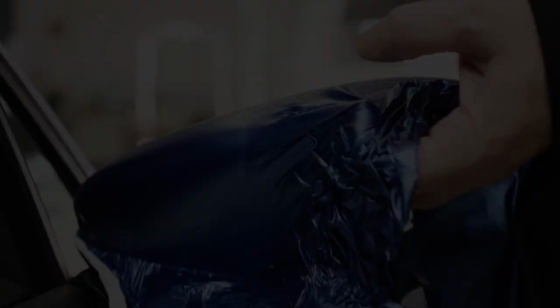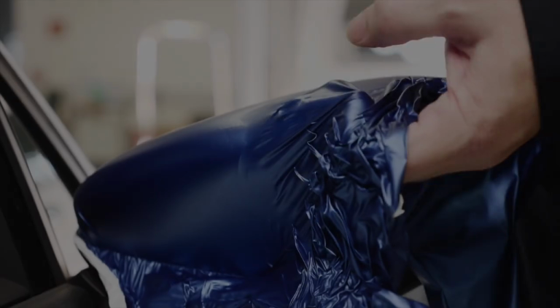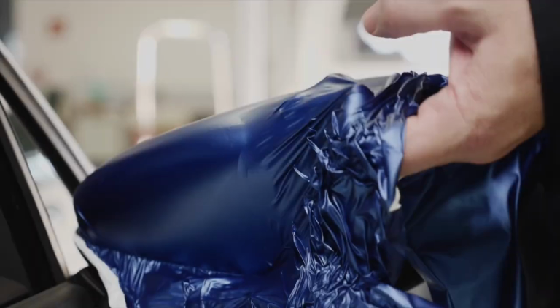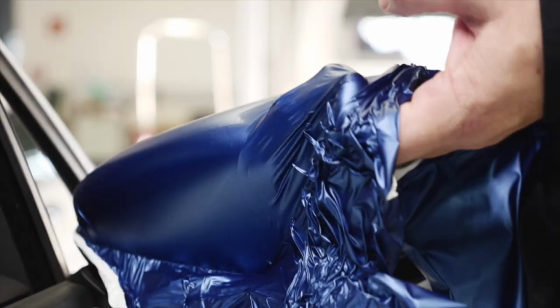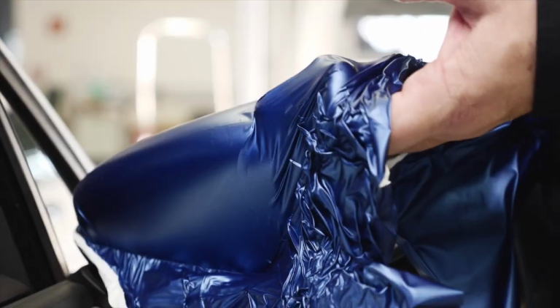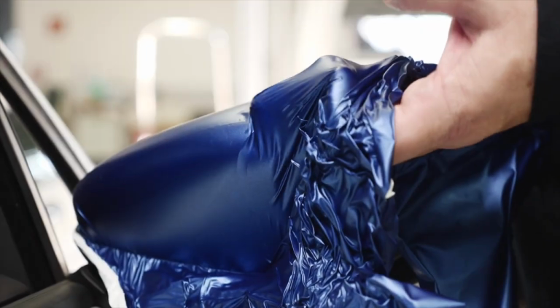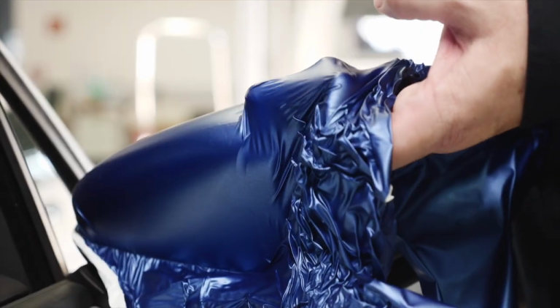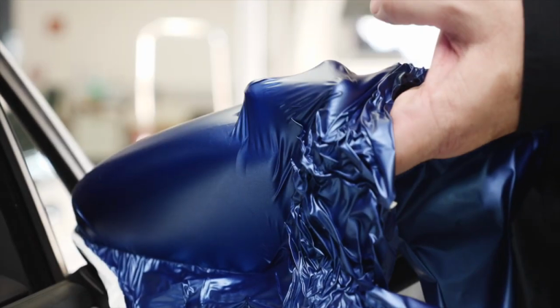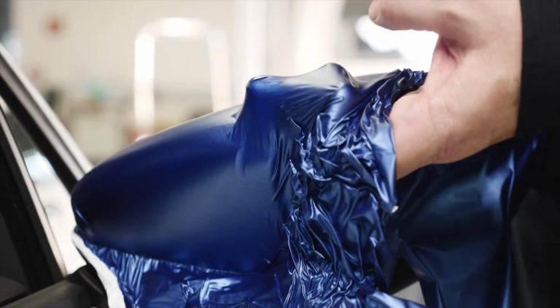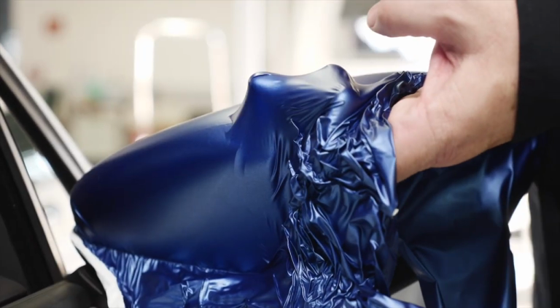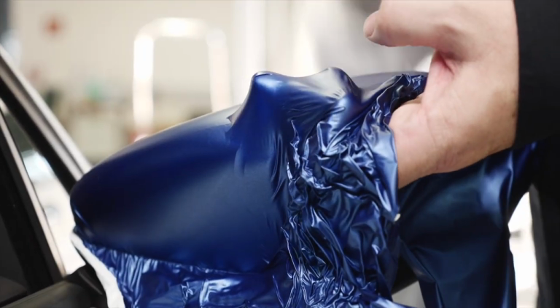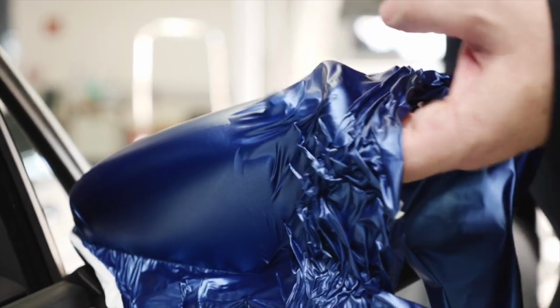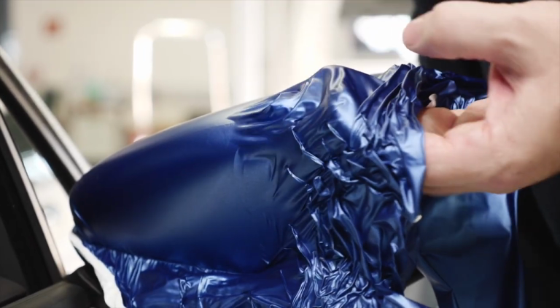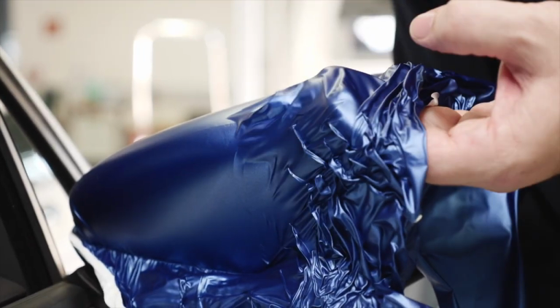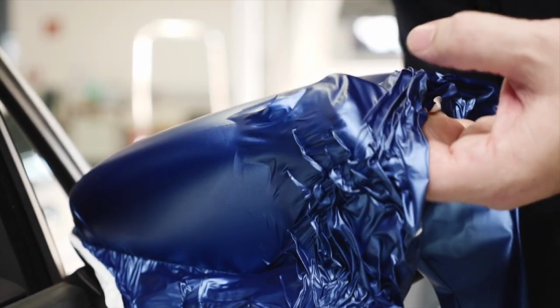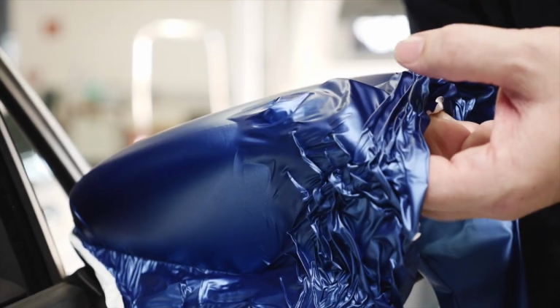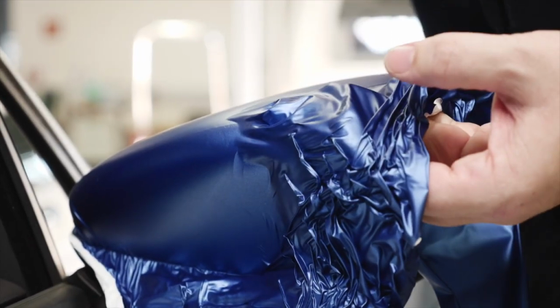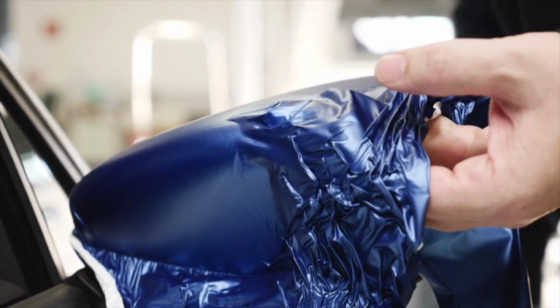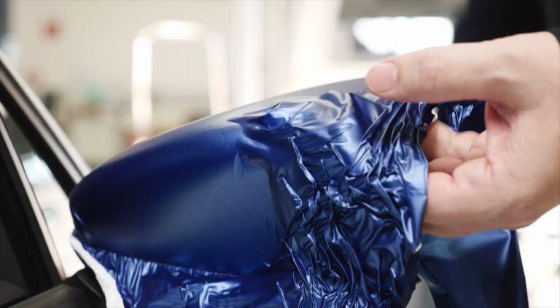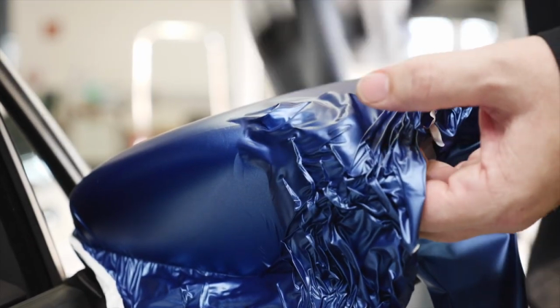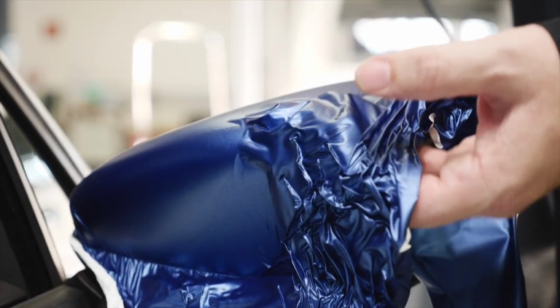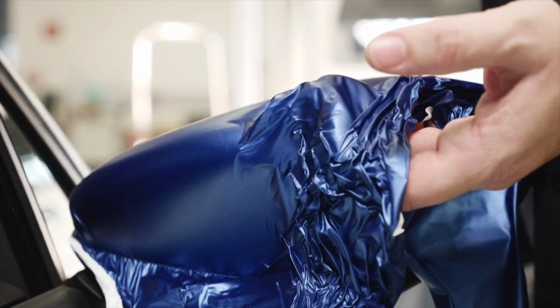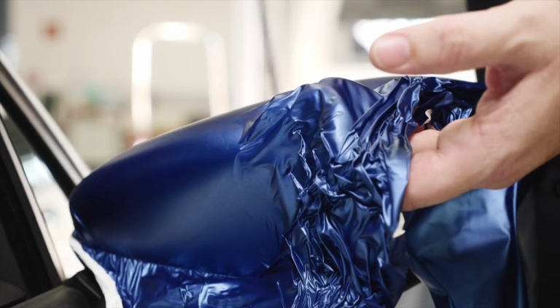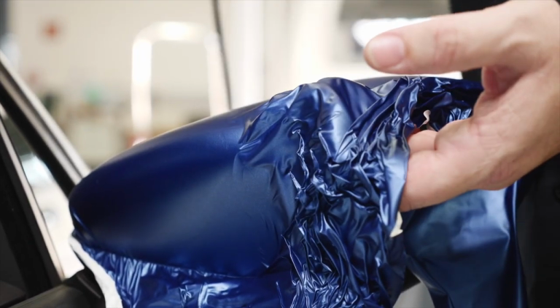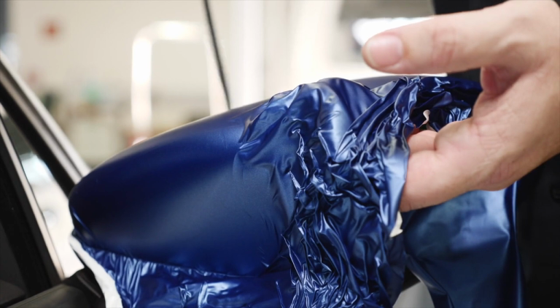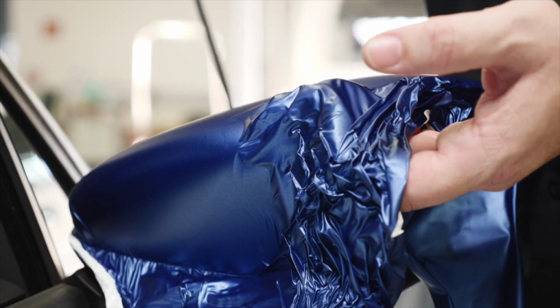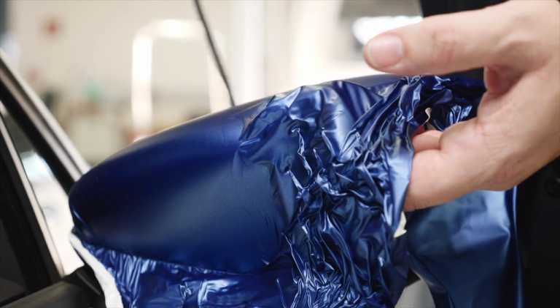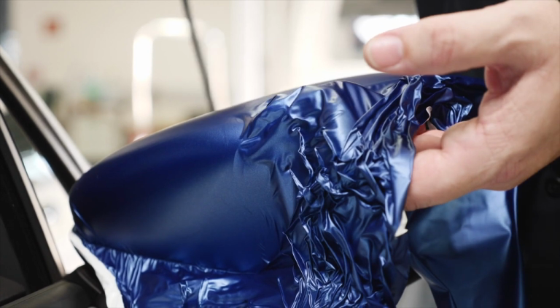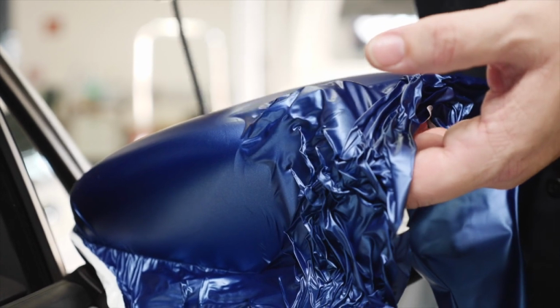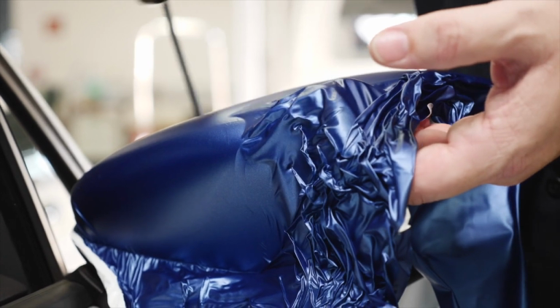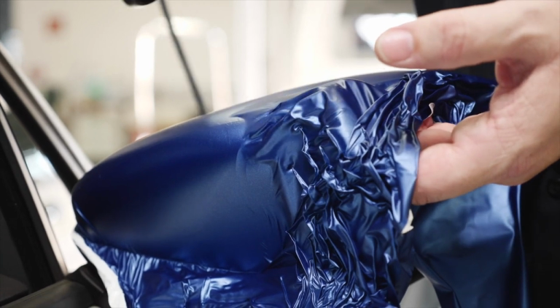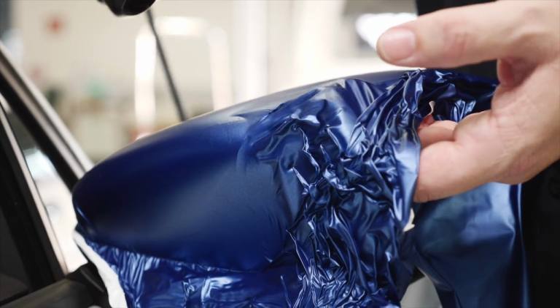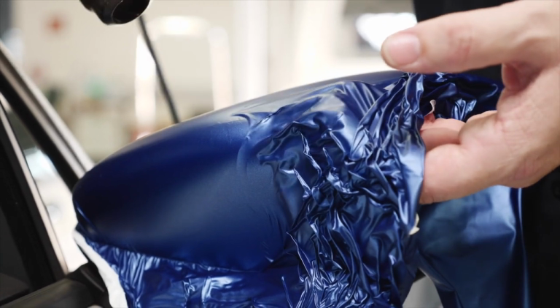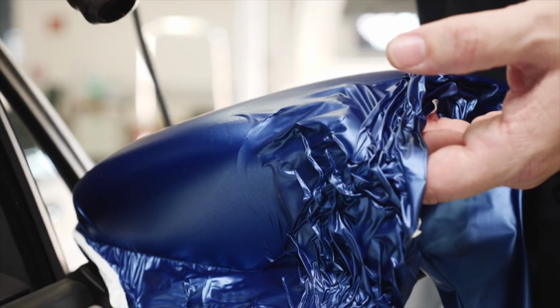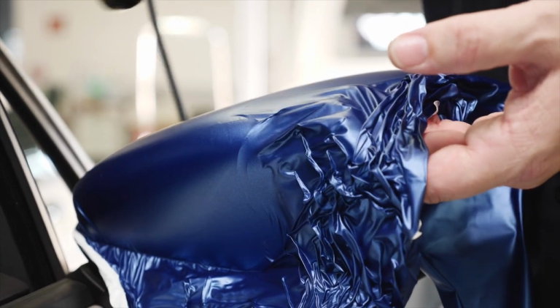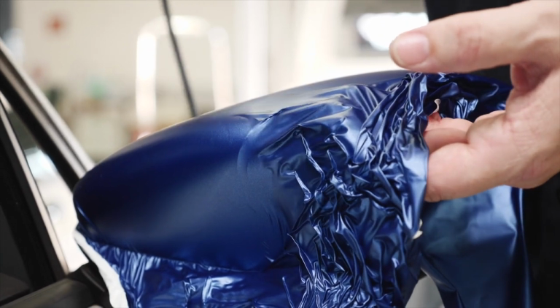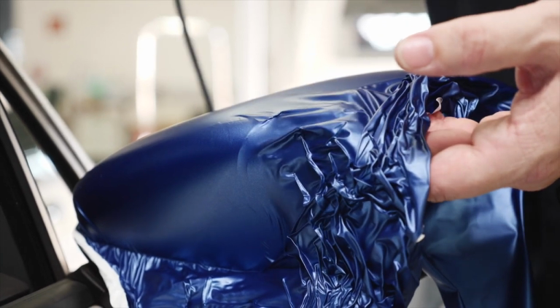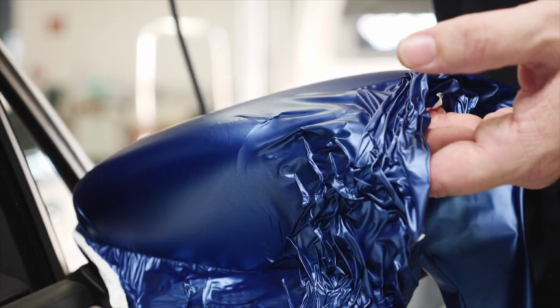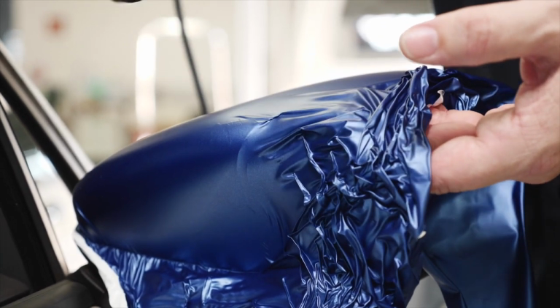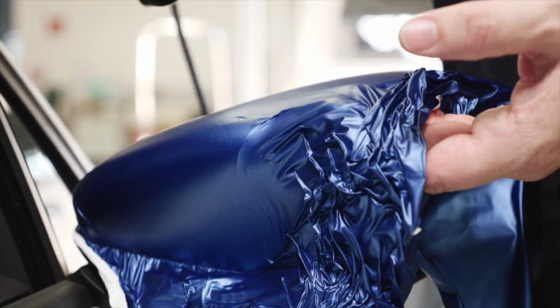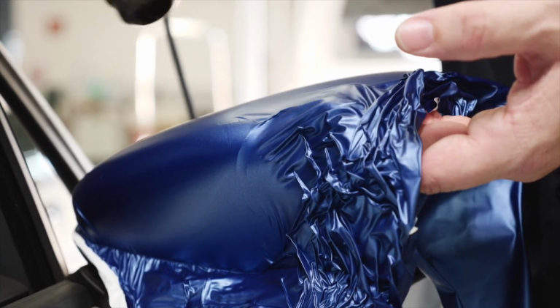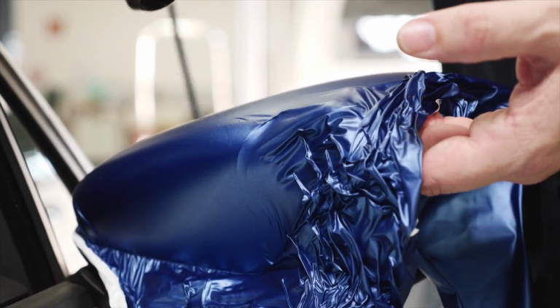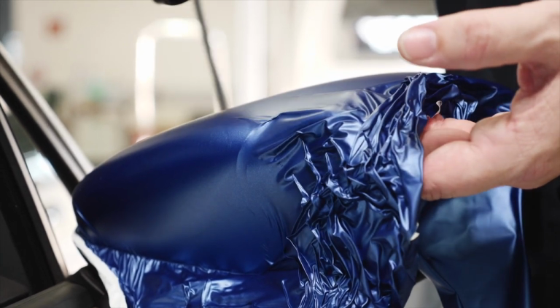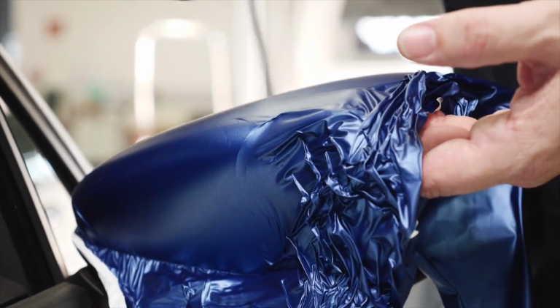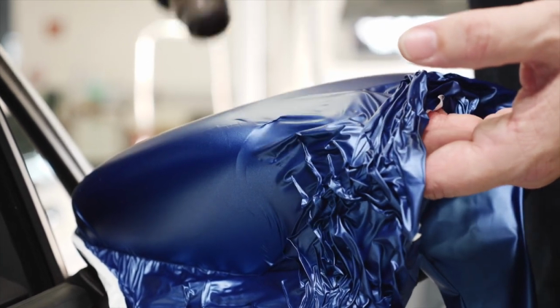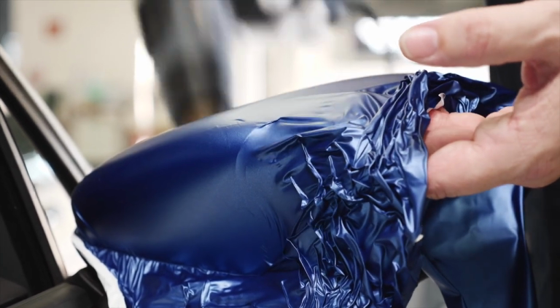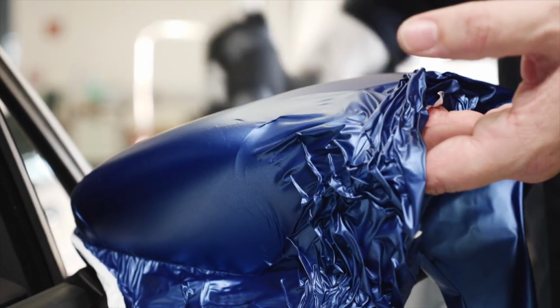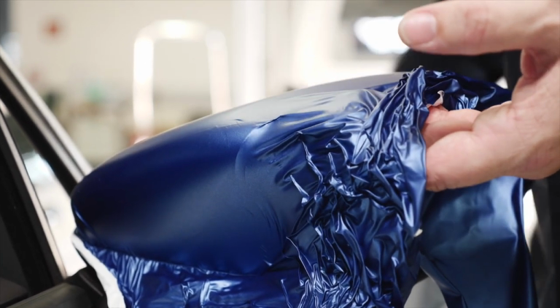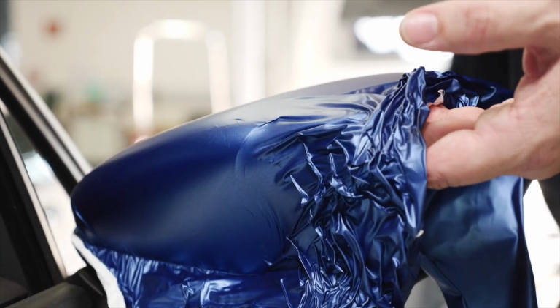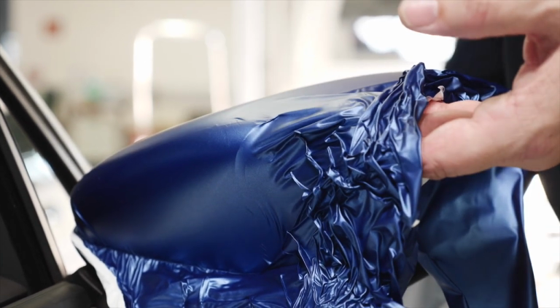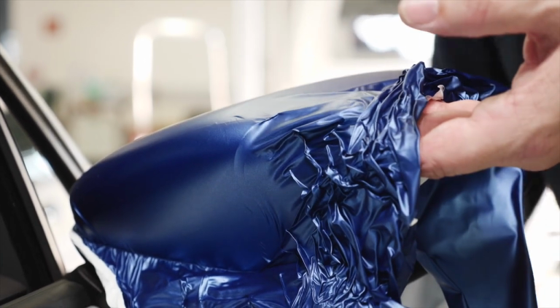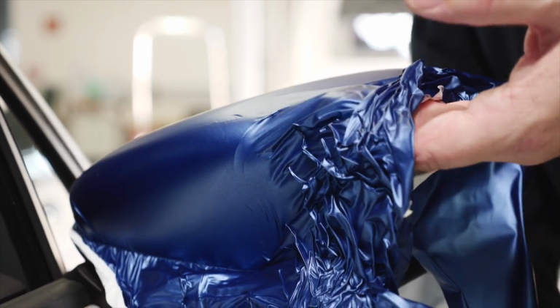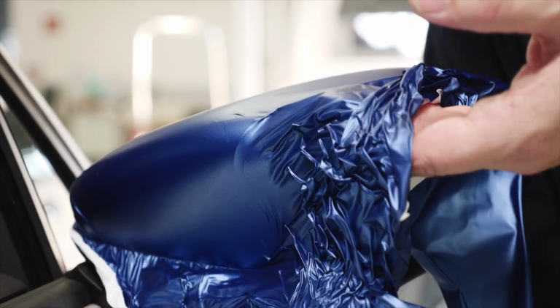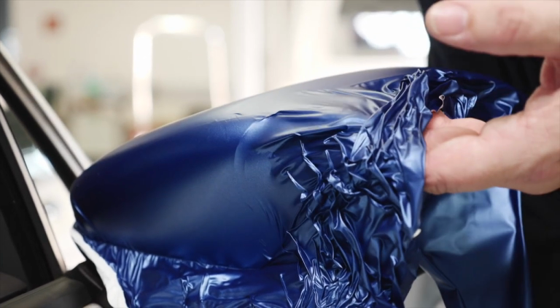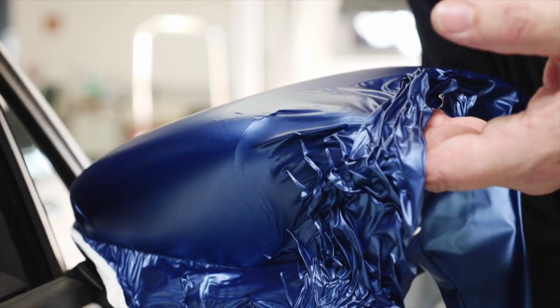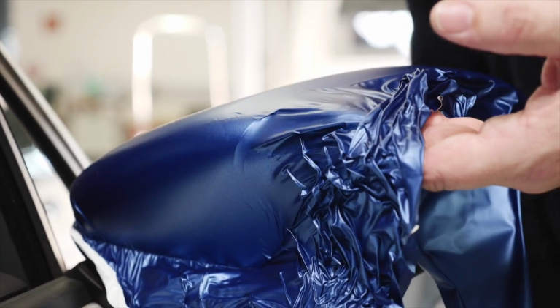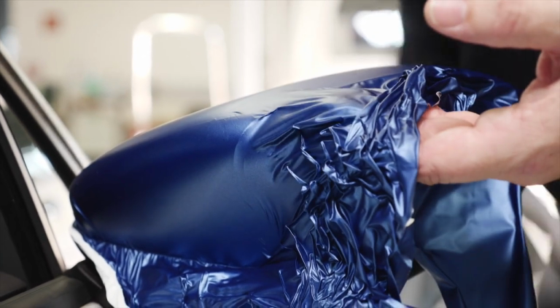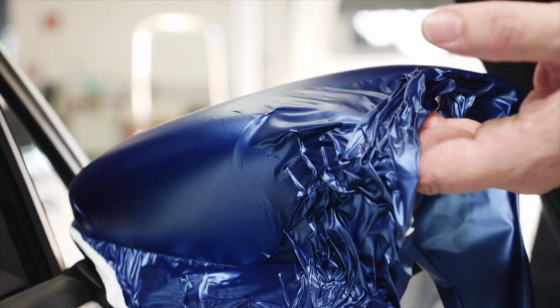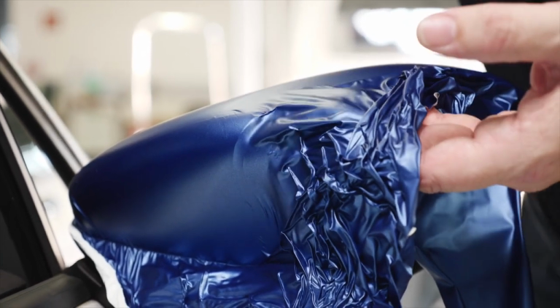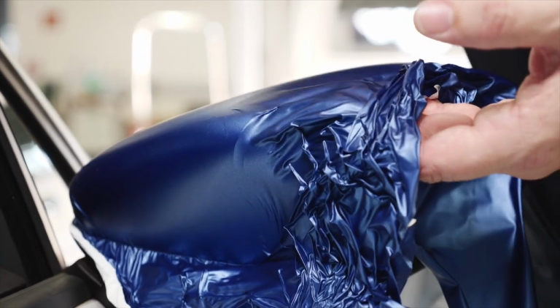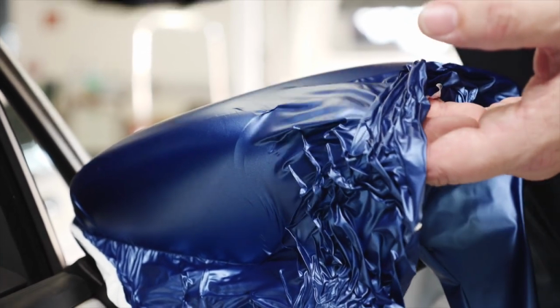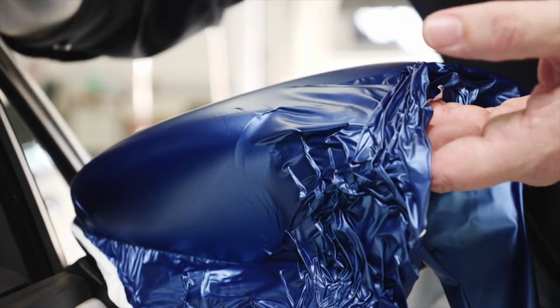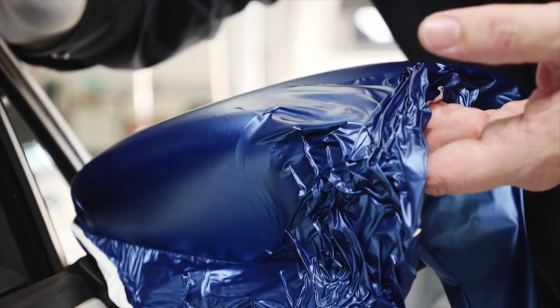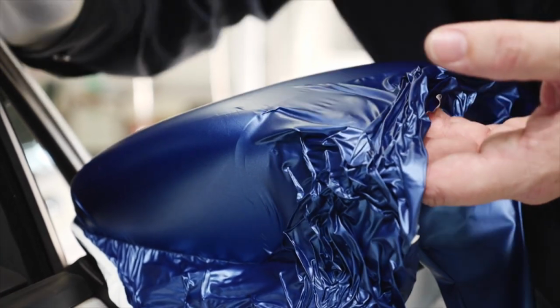For repositioning, lift the film from the upper part of the mirror and use heat to let the film shrink. Allow it to cool down before squeegeeing.